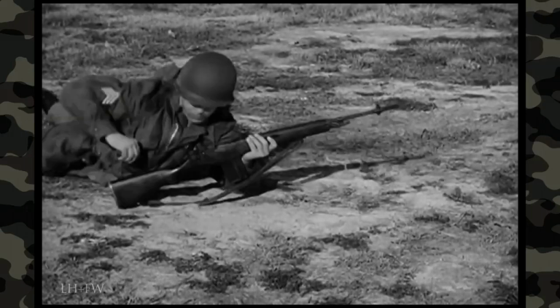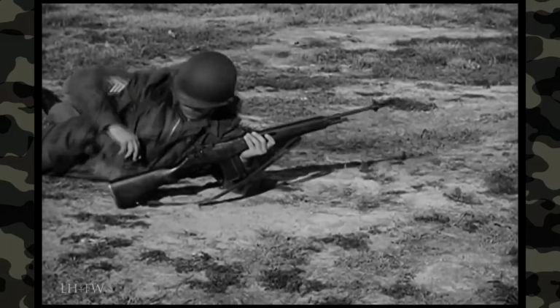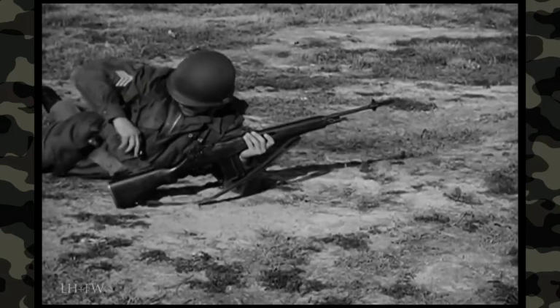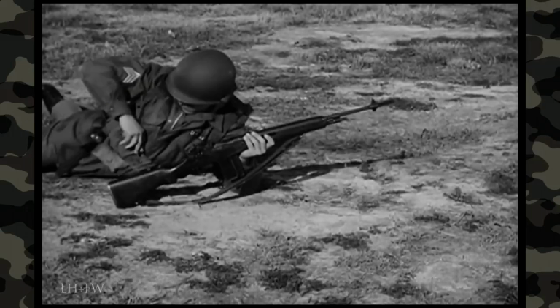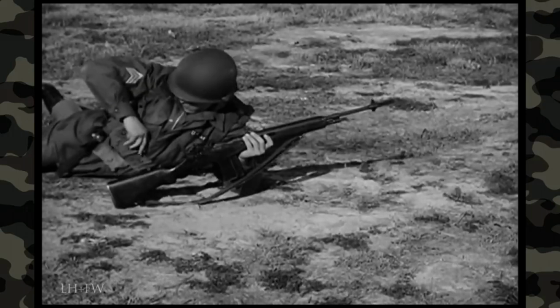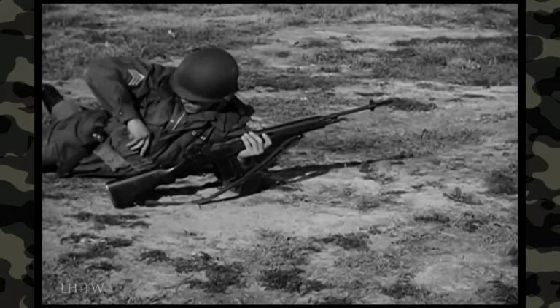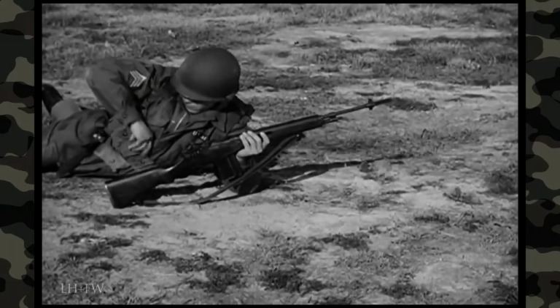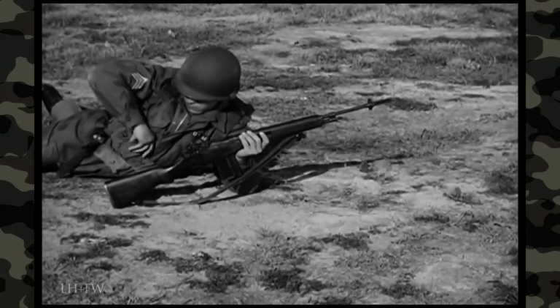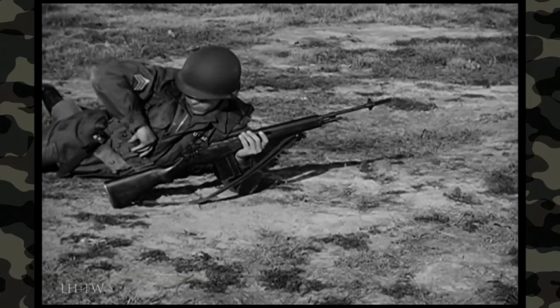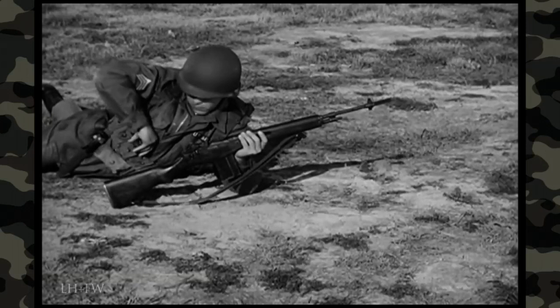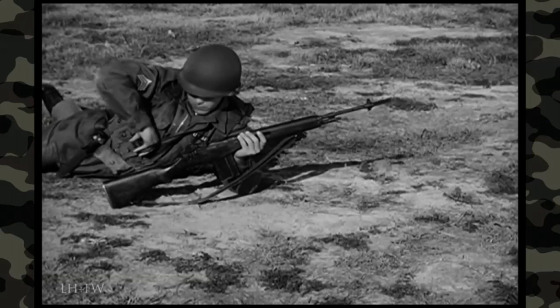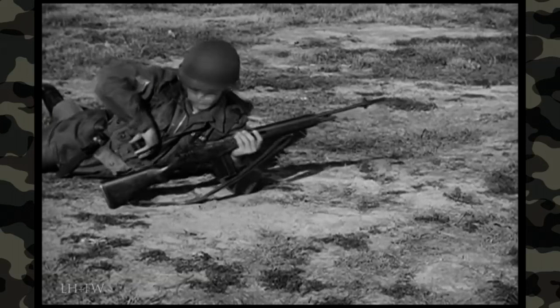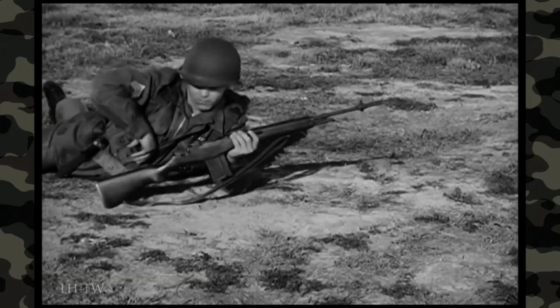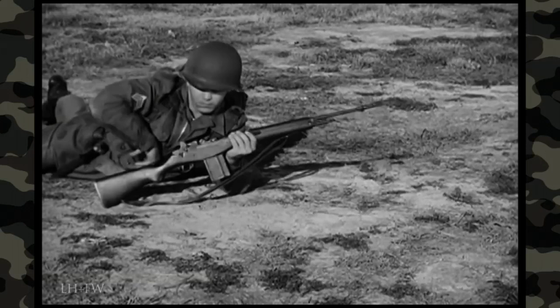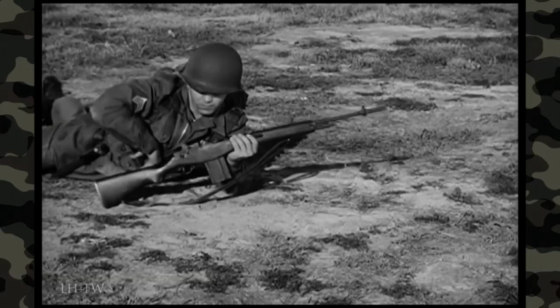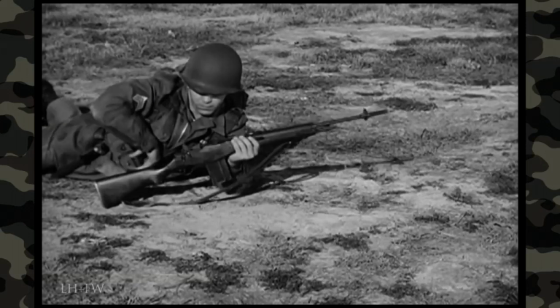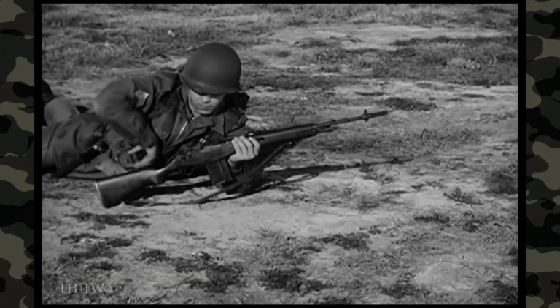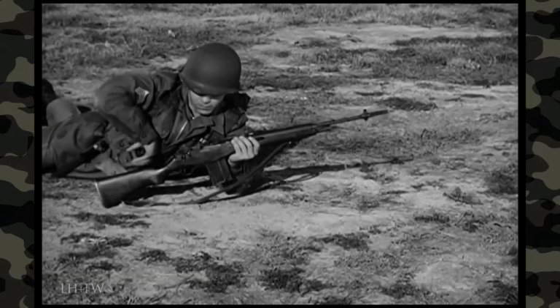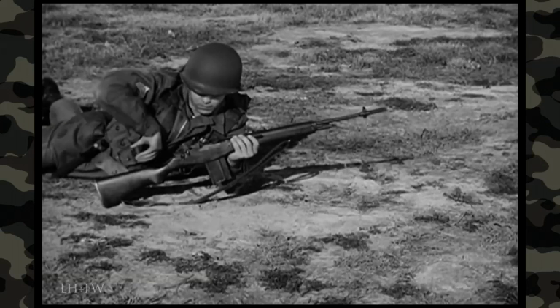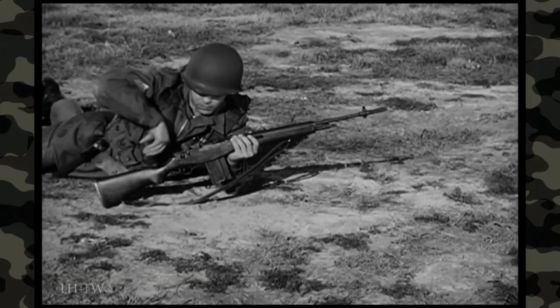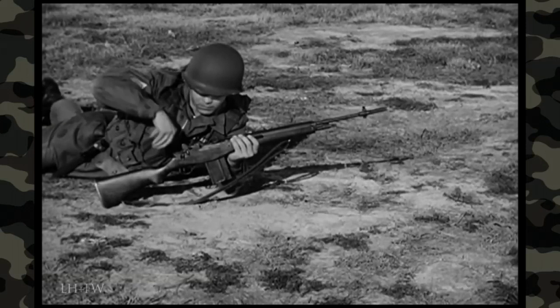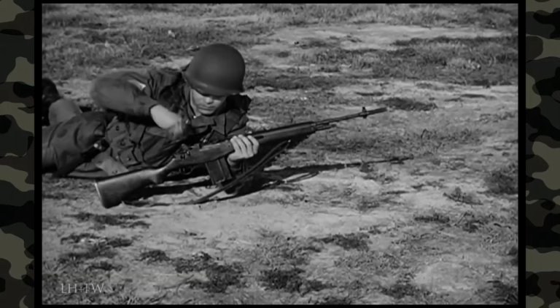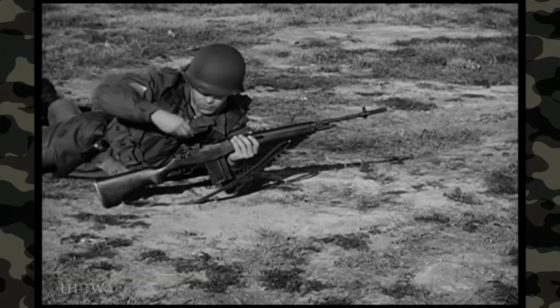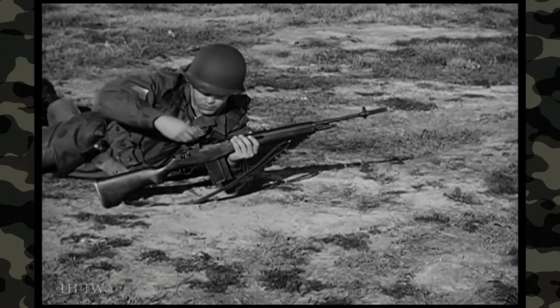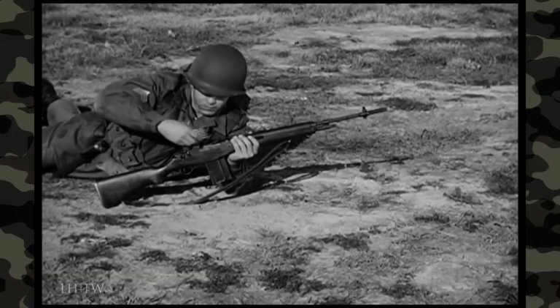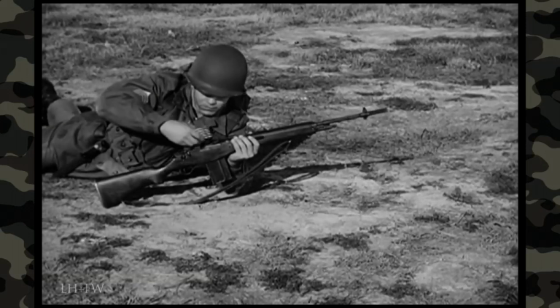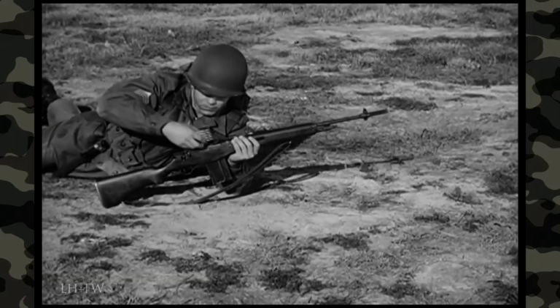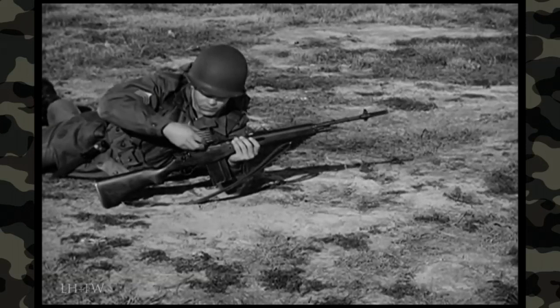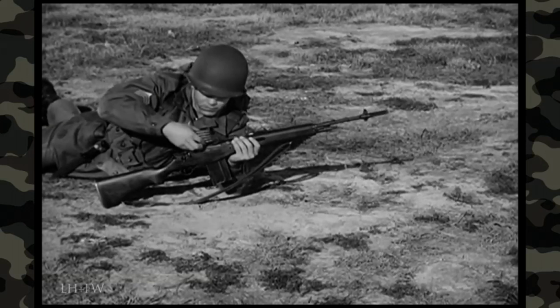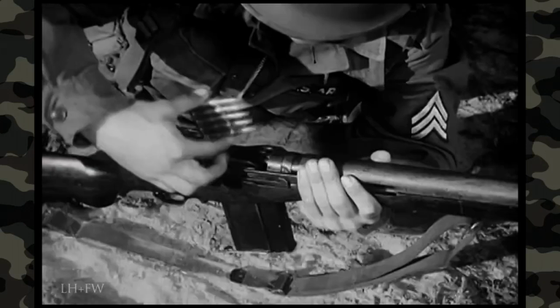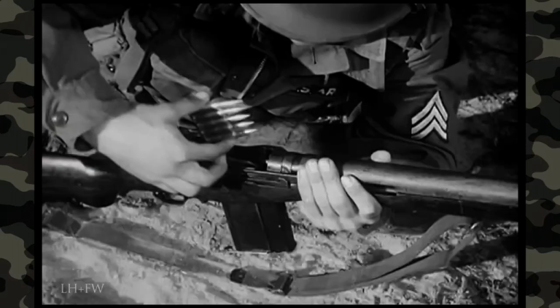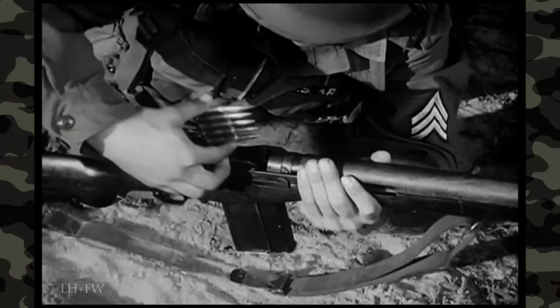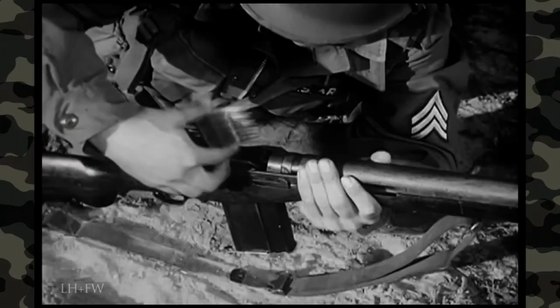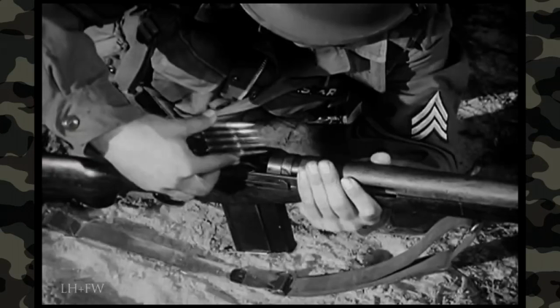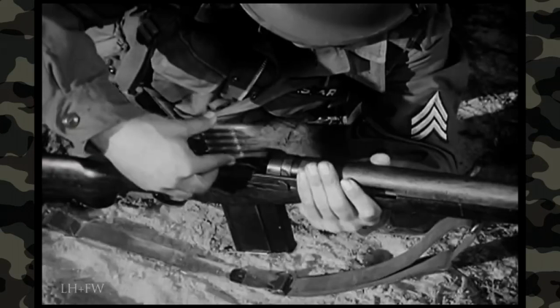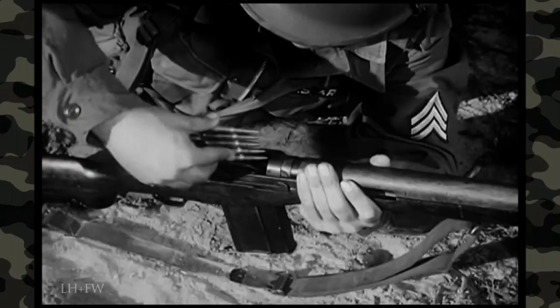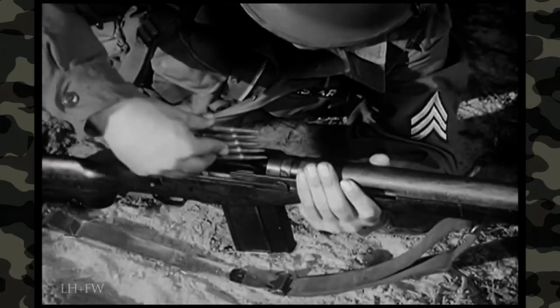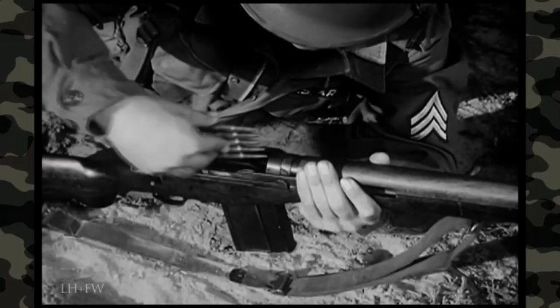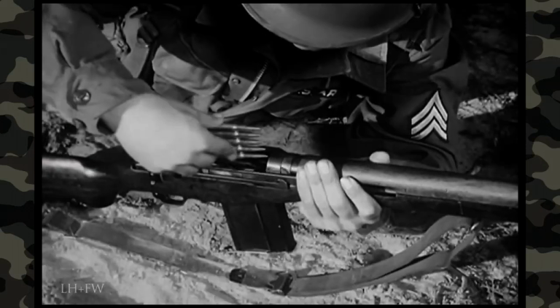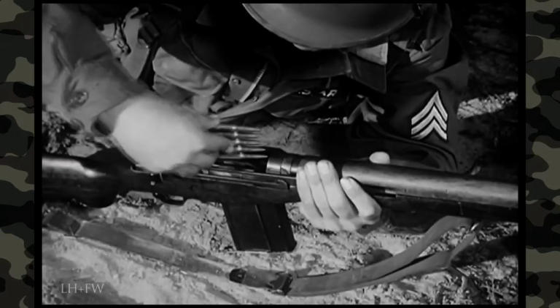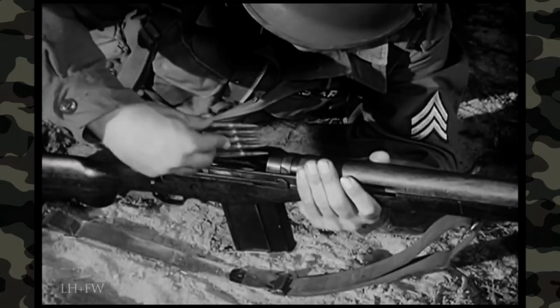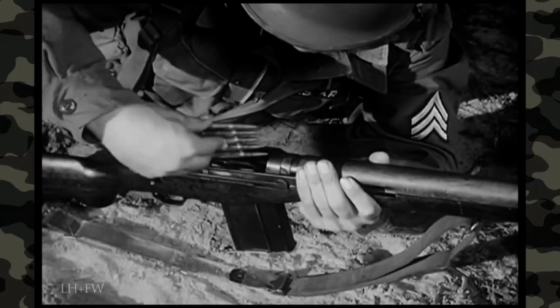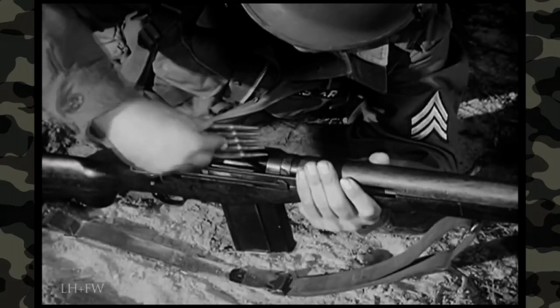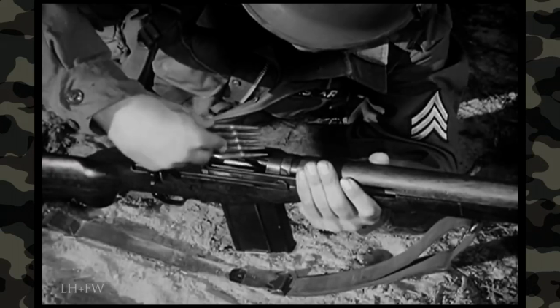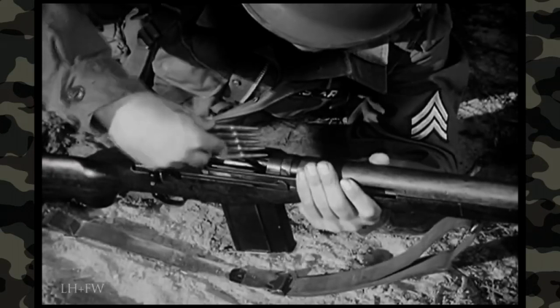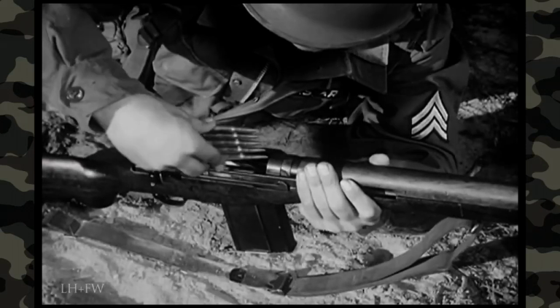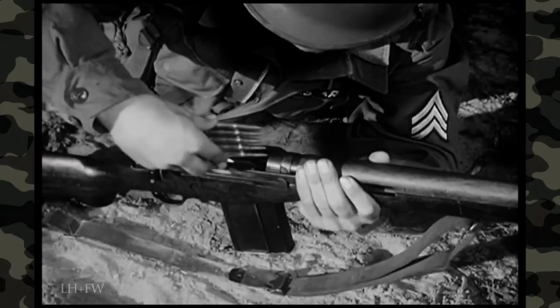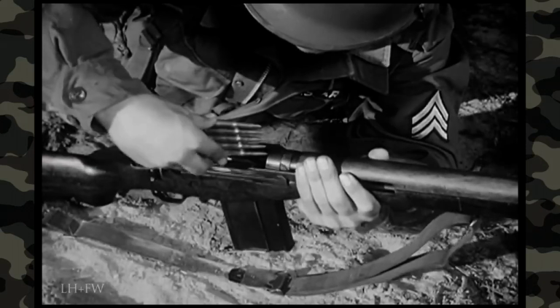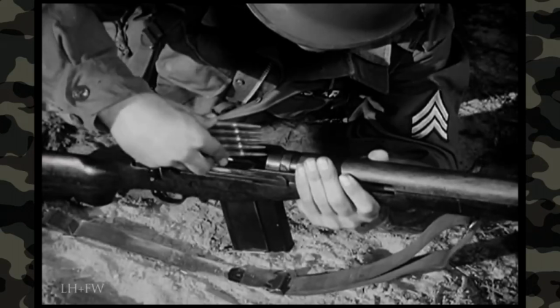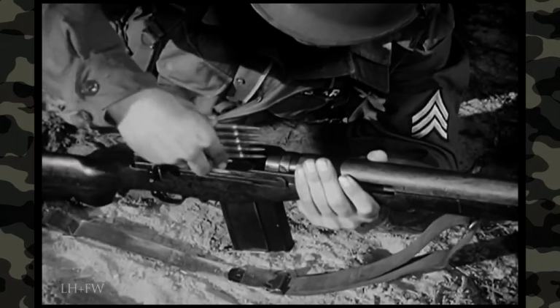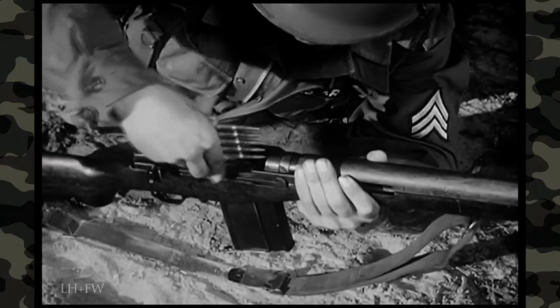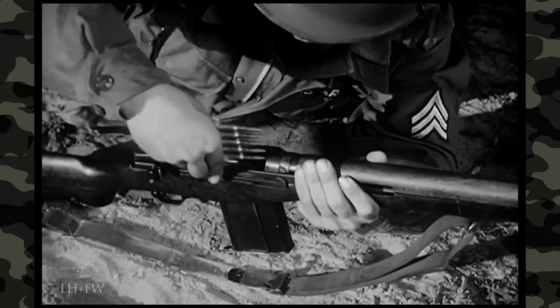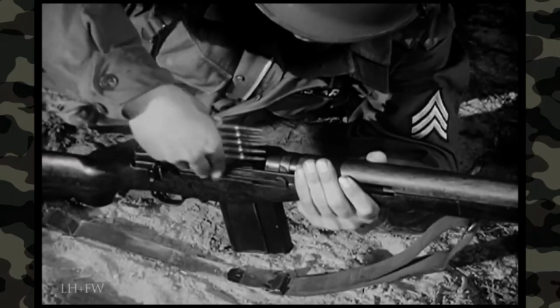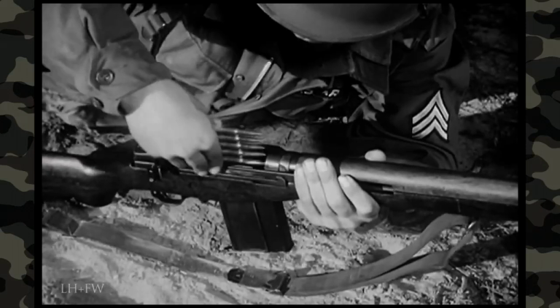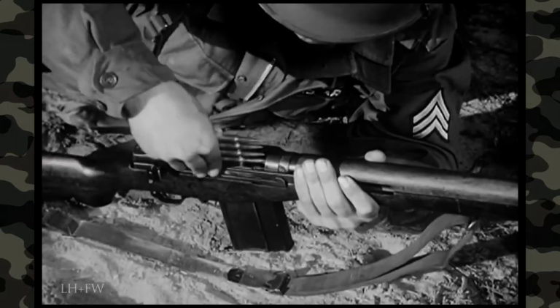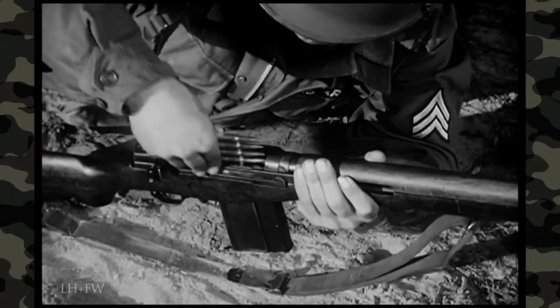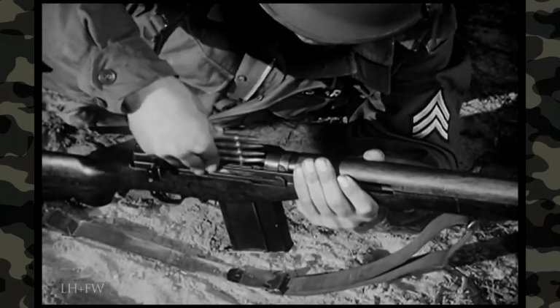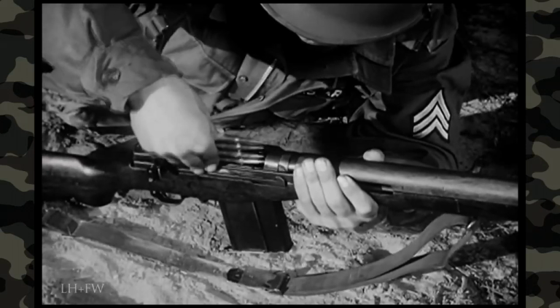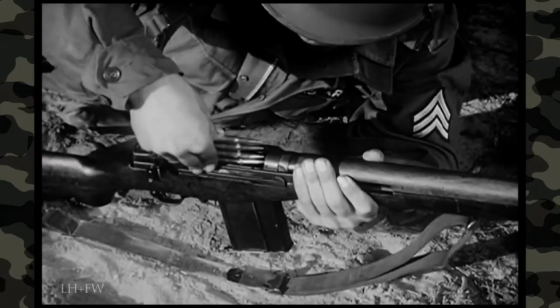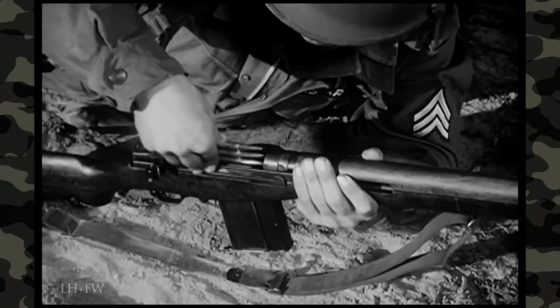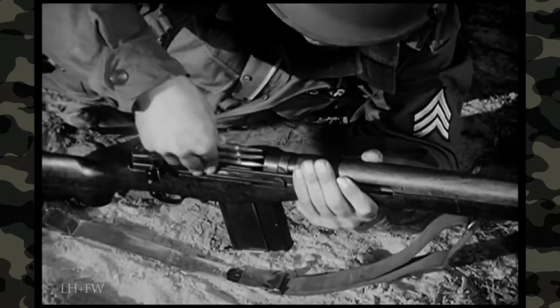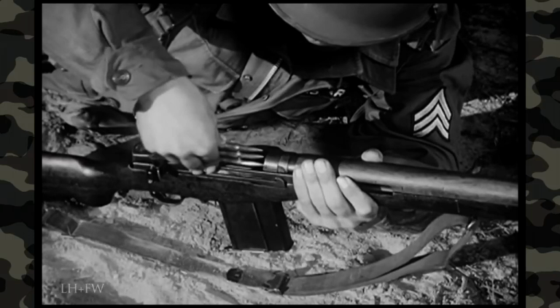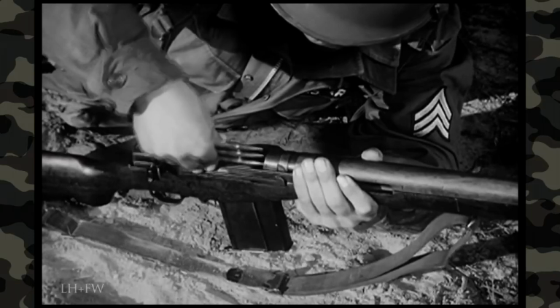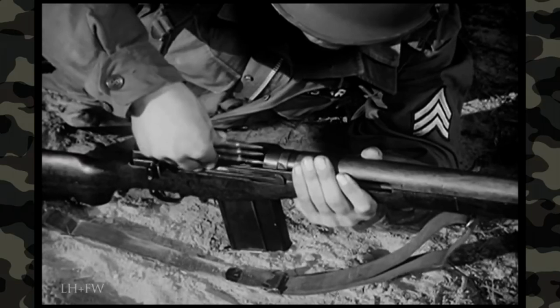The magazine also can be replenished from the top with clips of five rounds each without removing the magazine from the weapon.